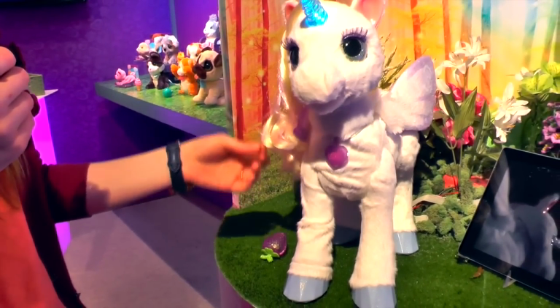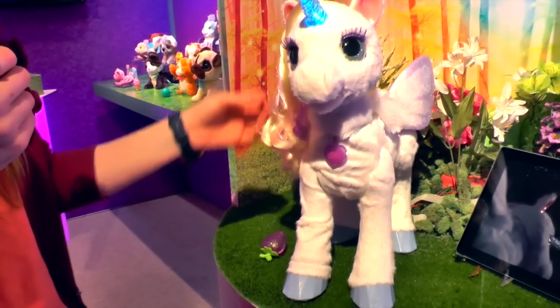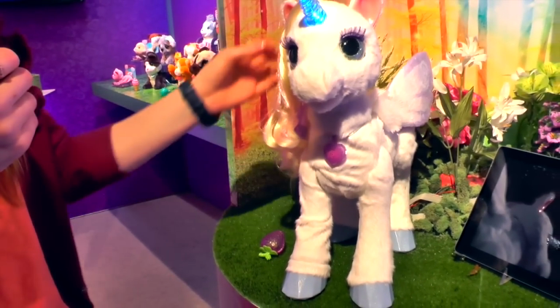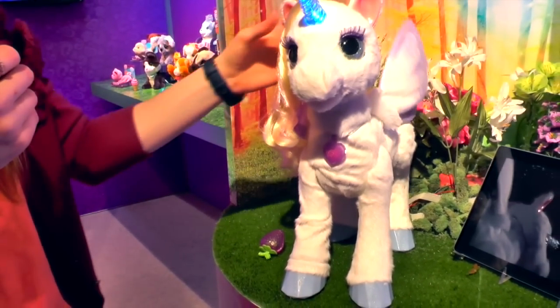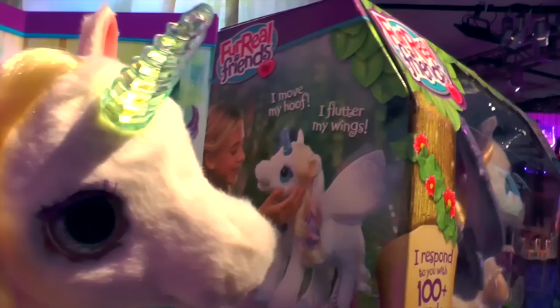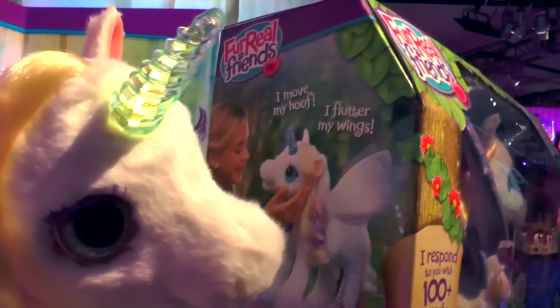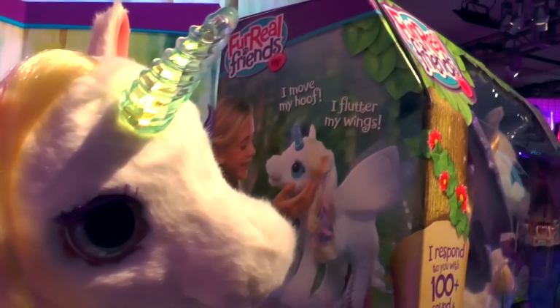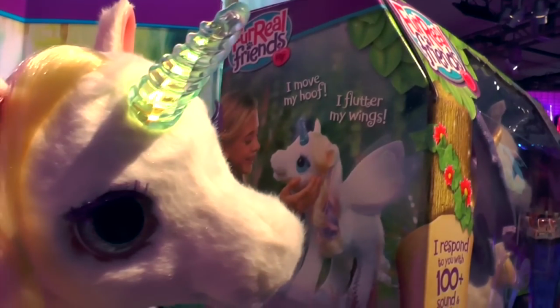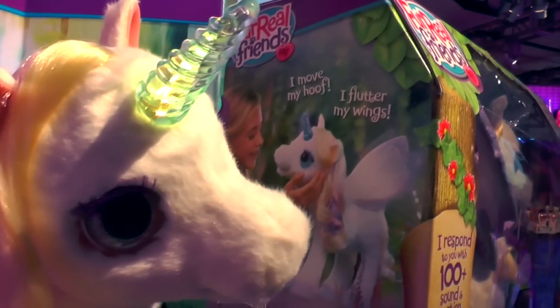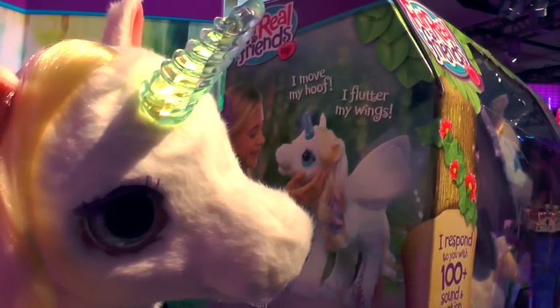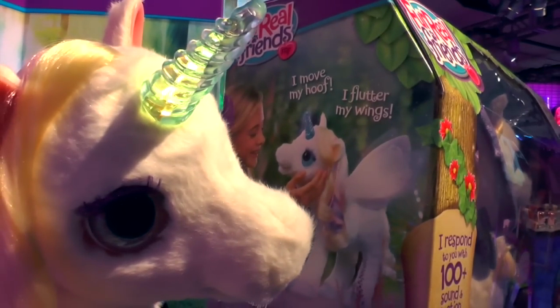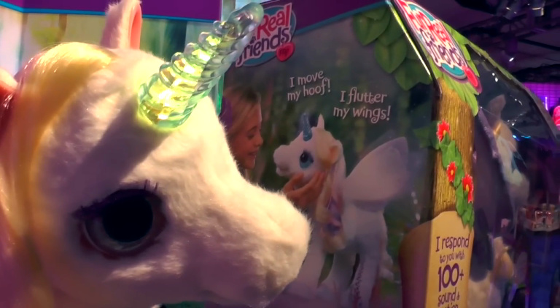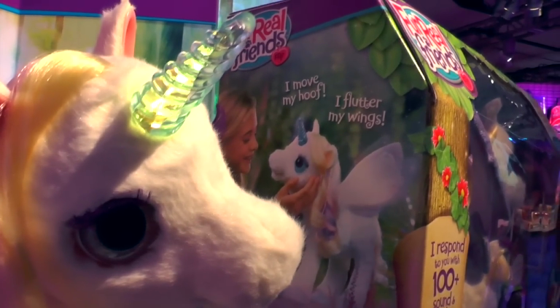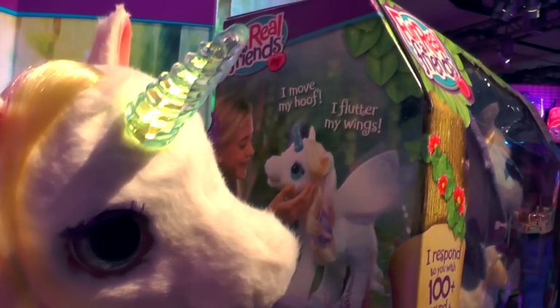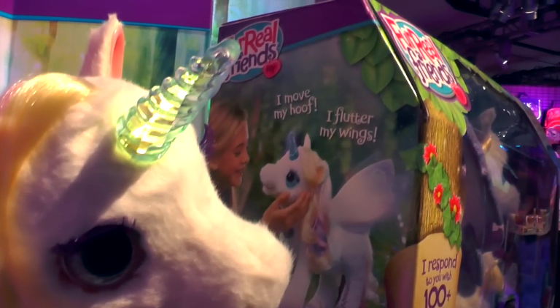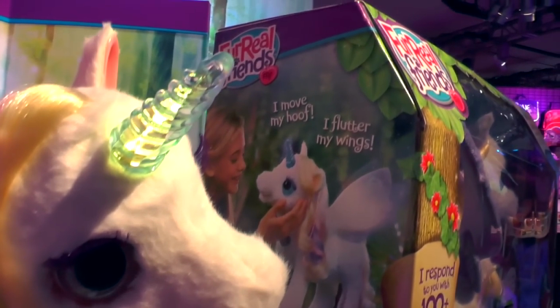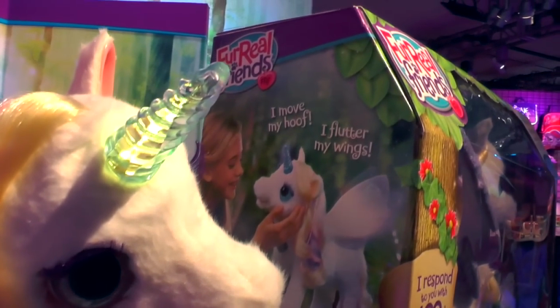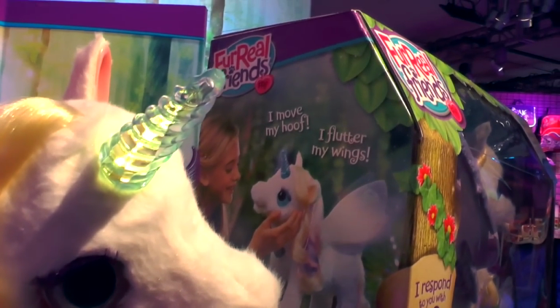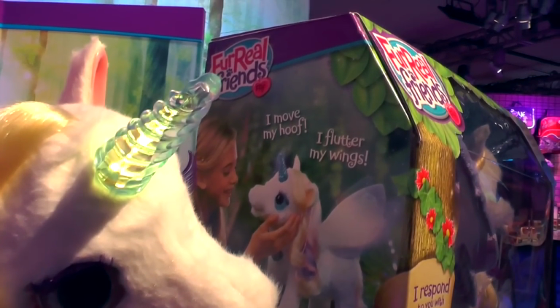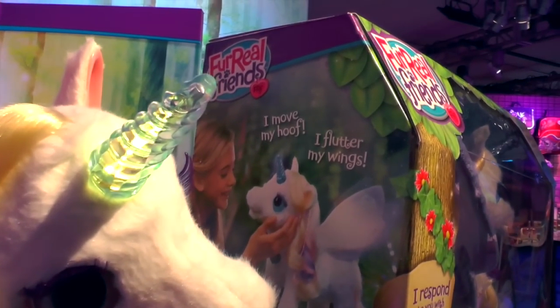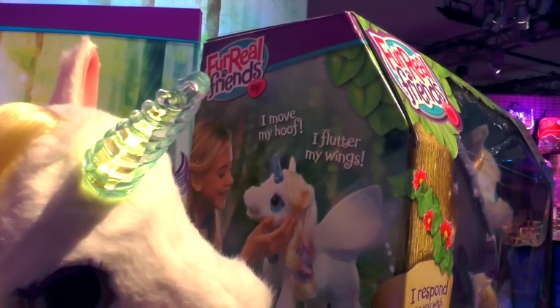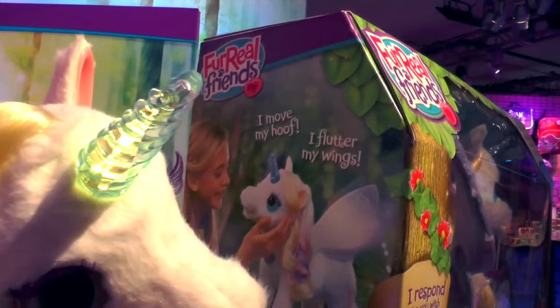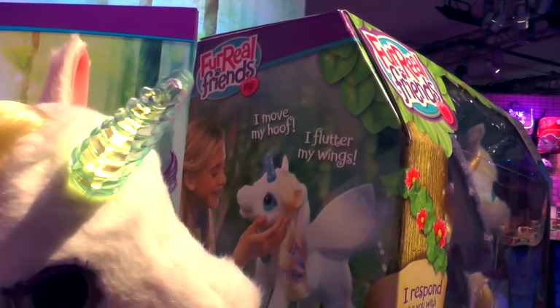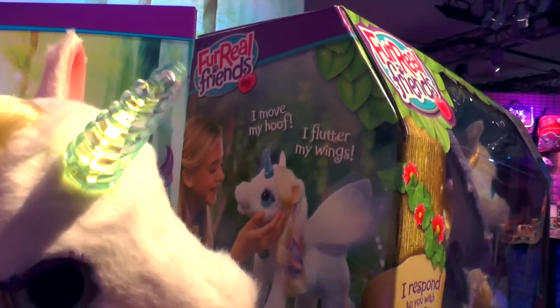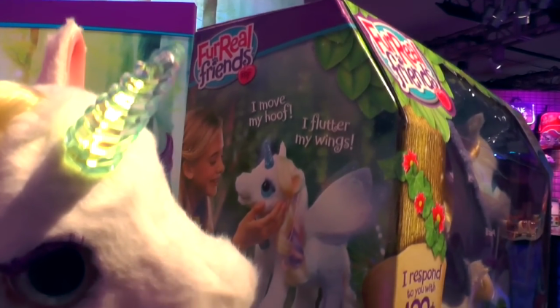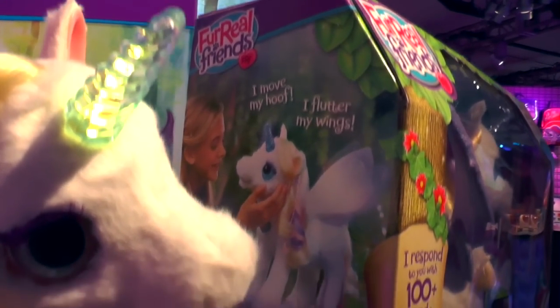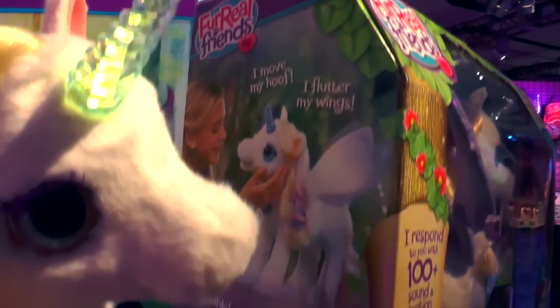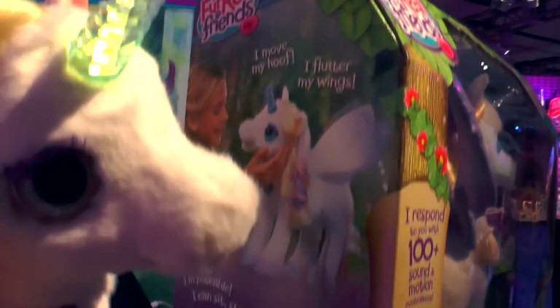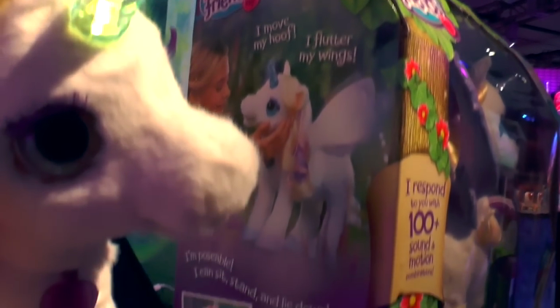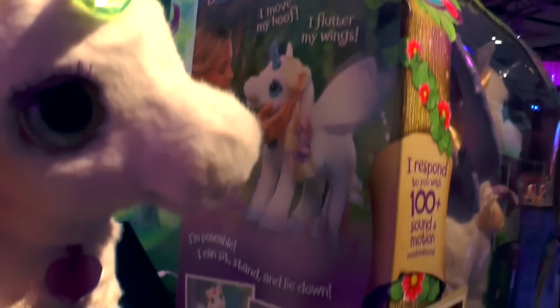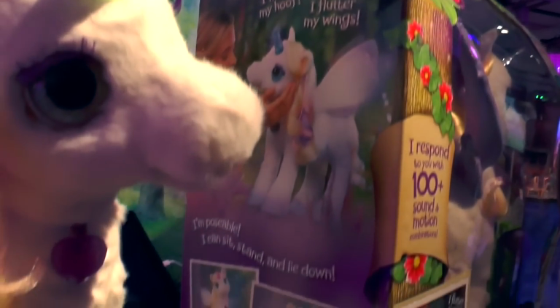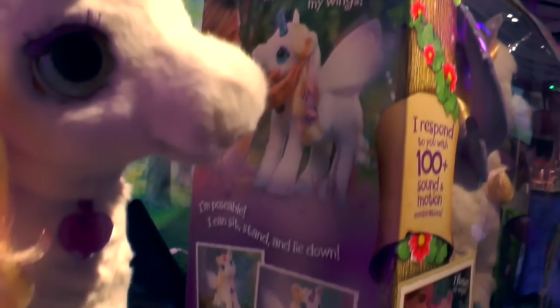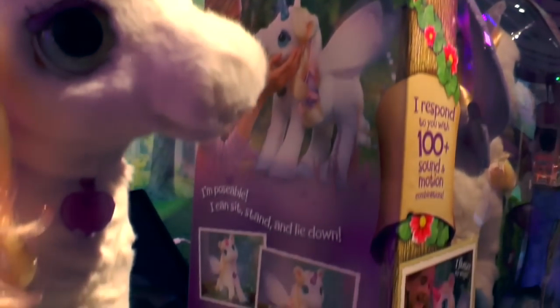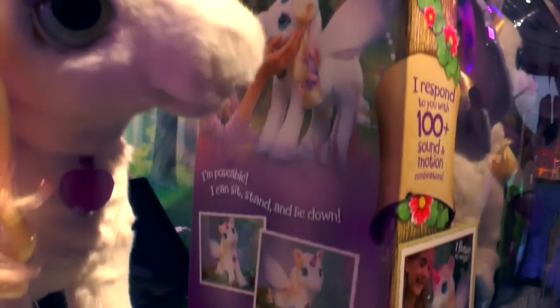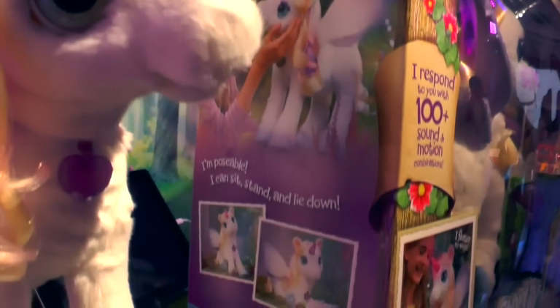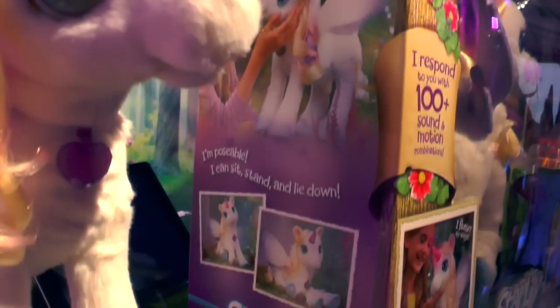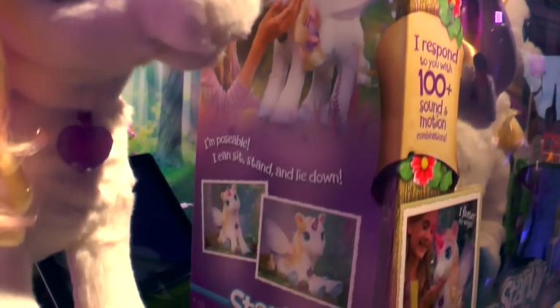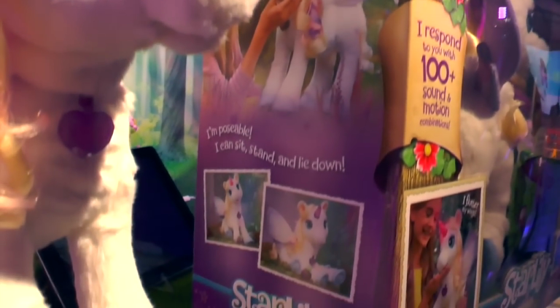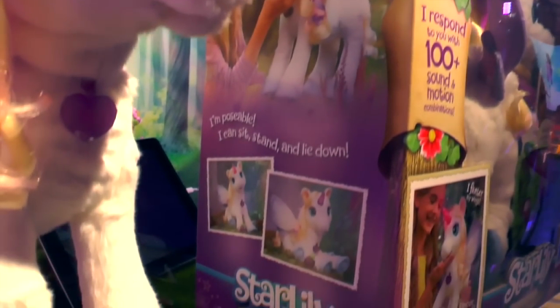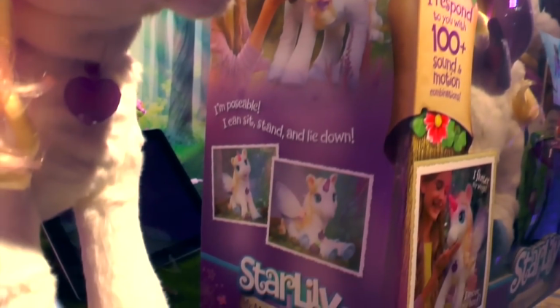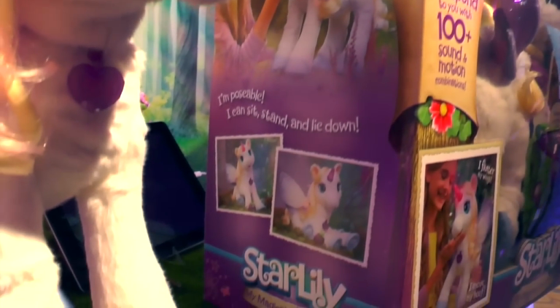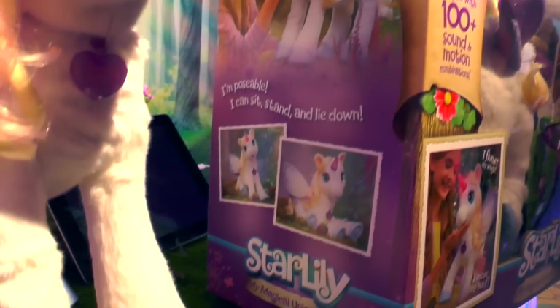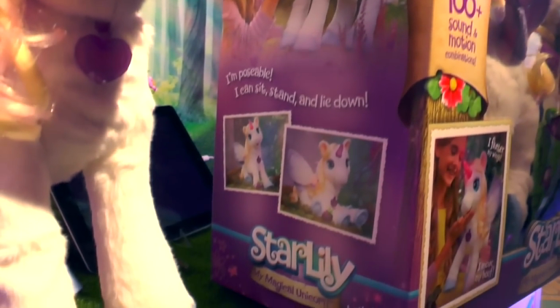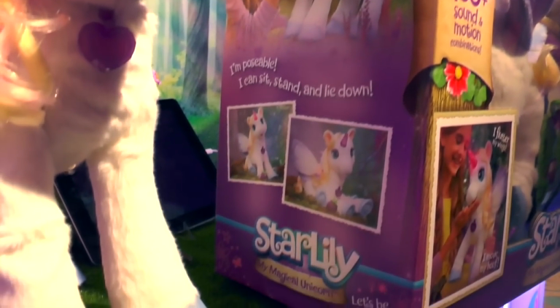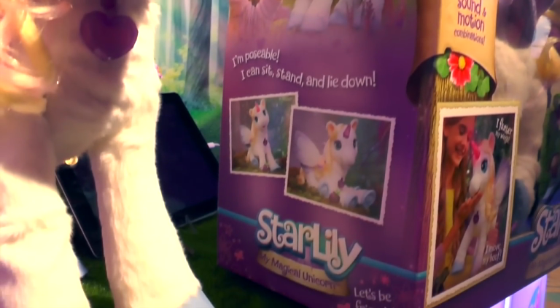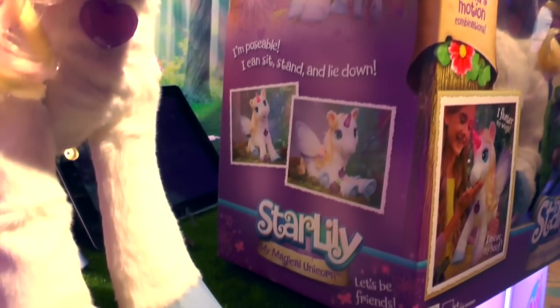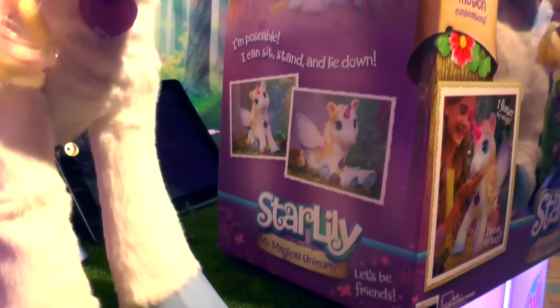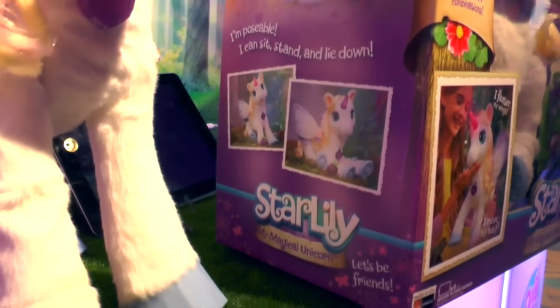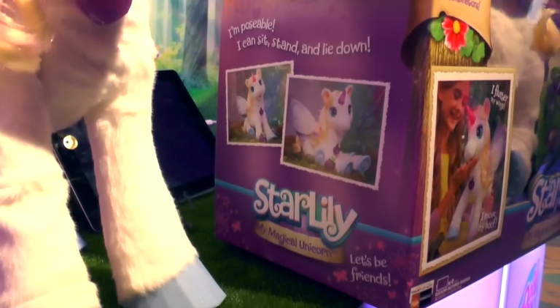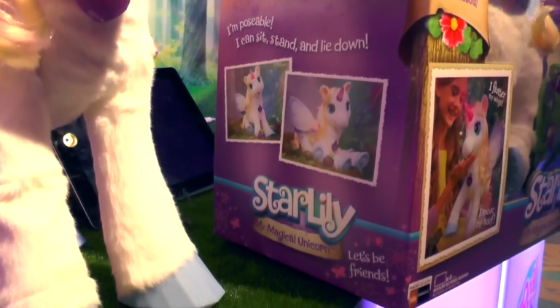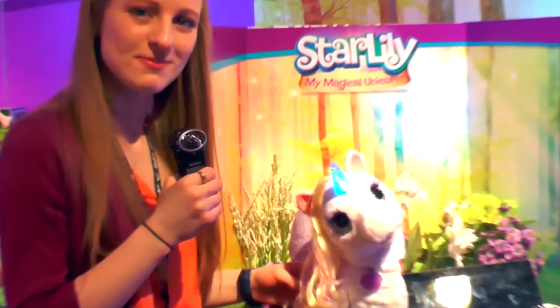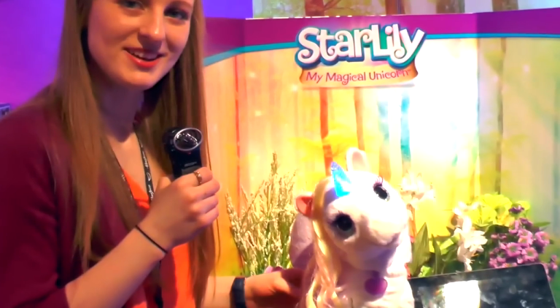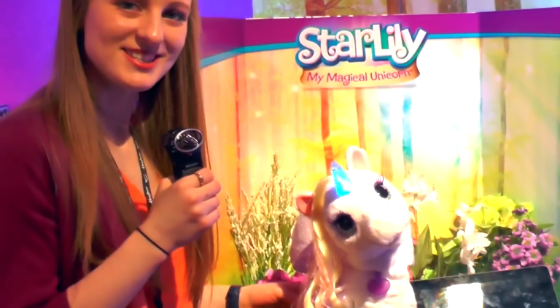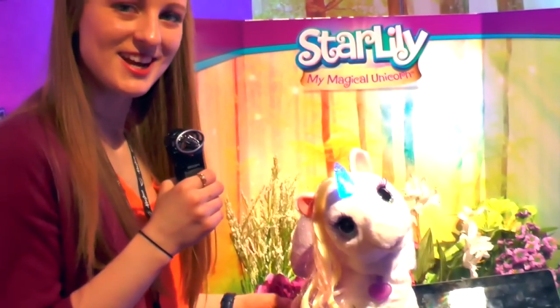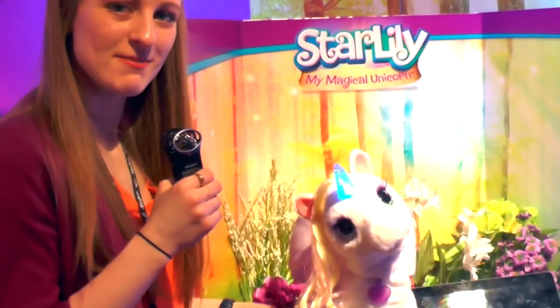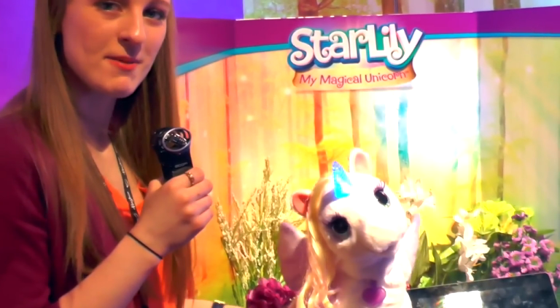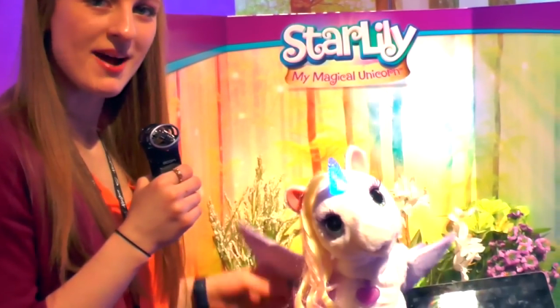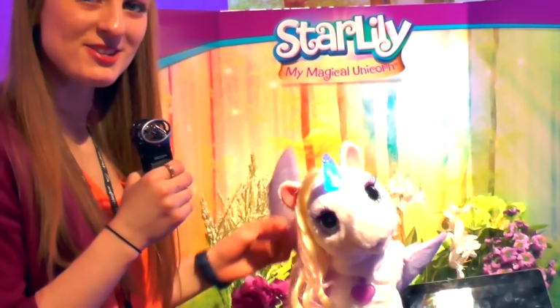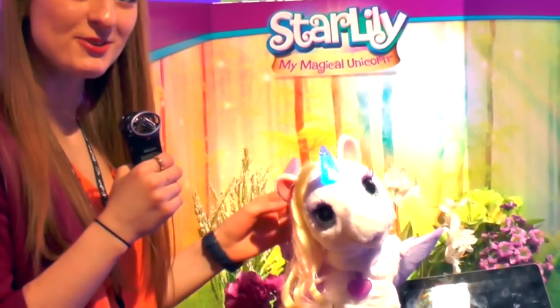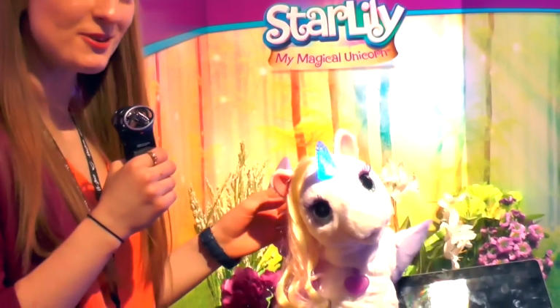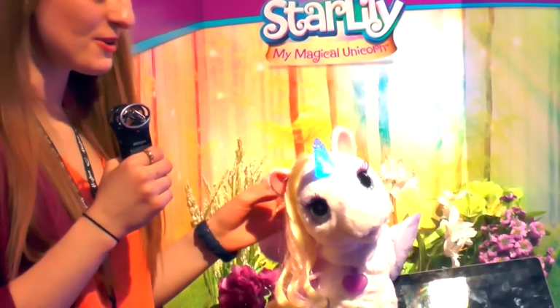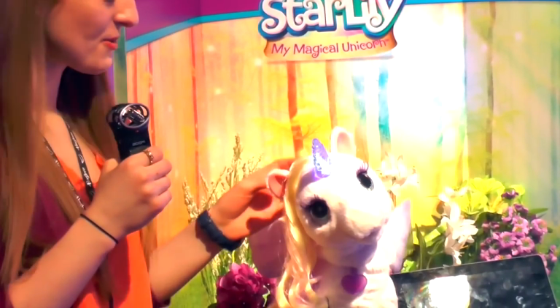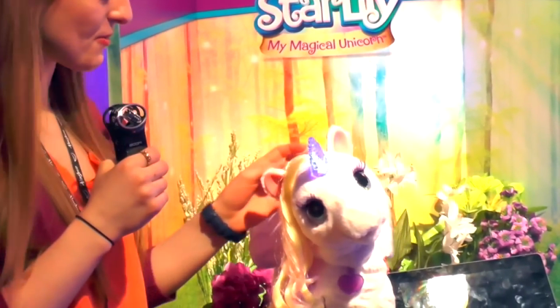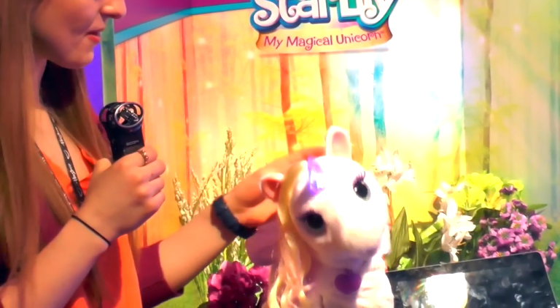She'll be available in the fall. Thanks for stopping by and checking out Star Lily, my magical unicorn.